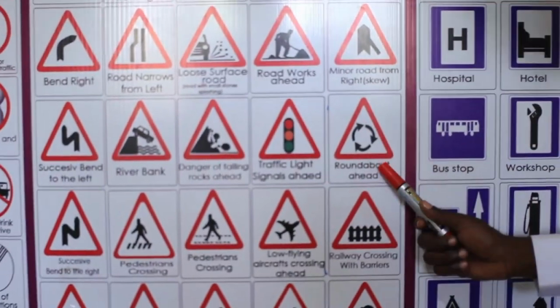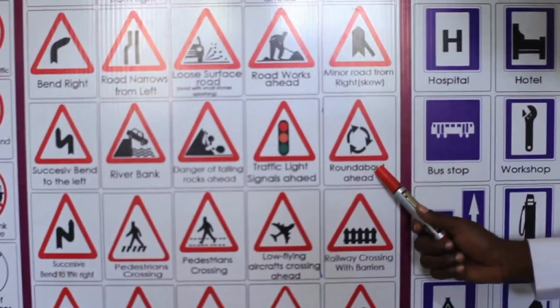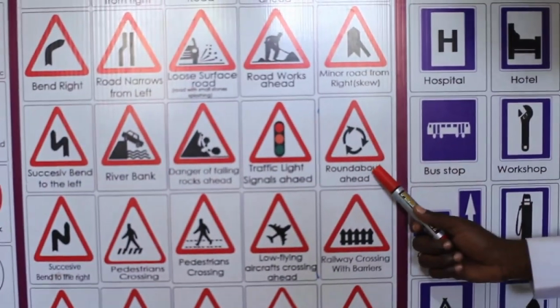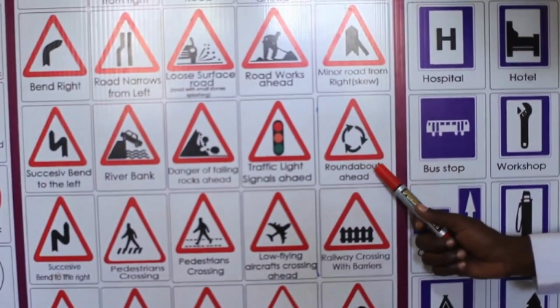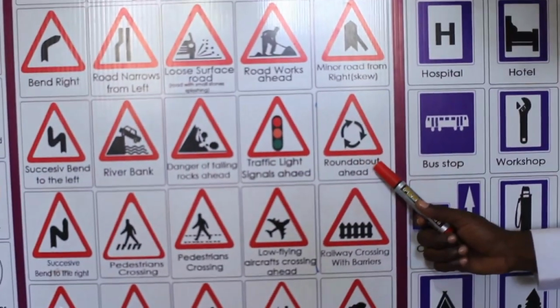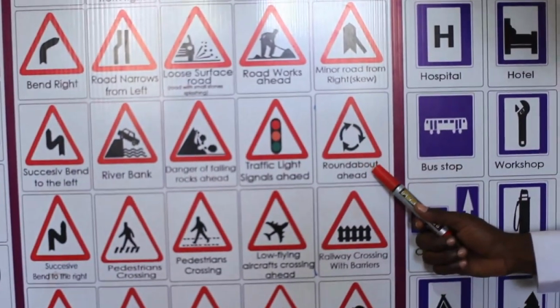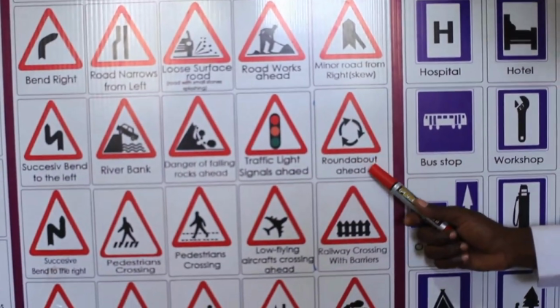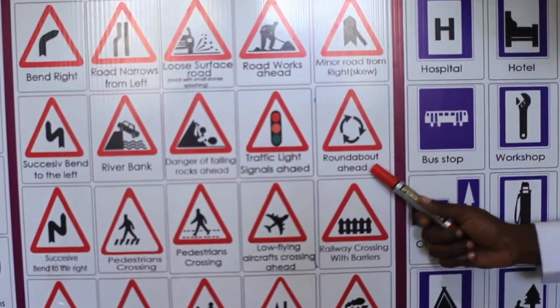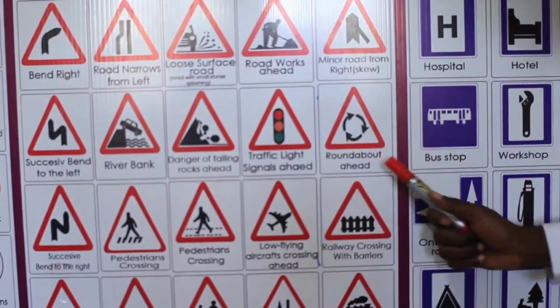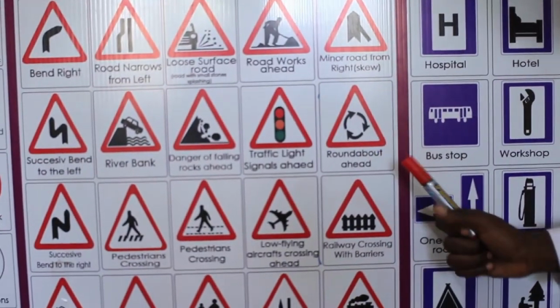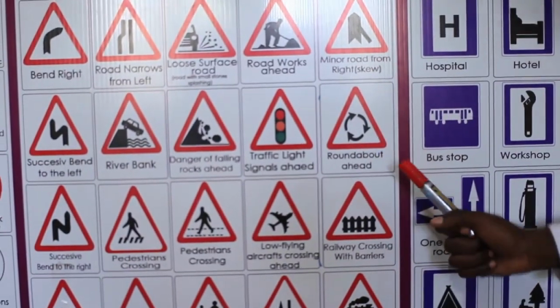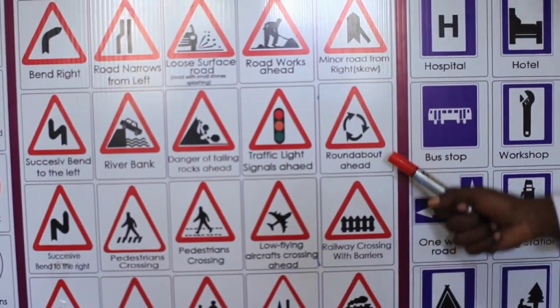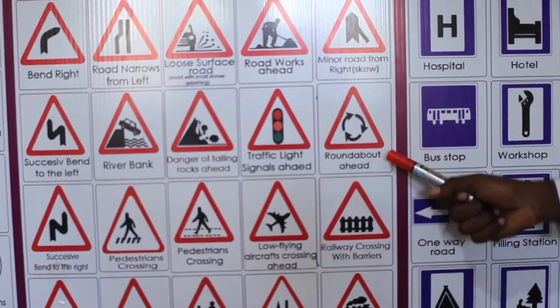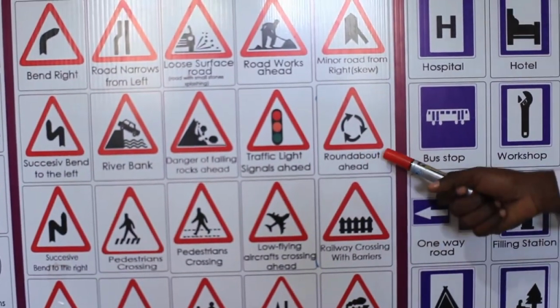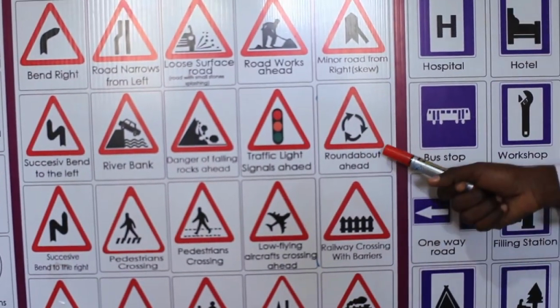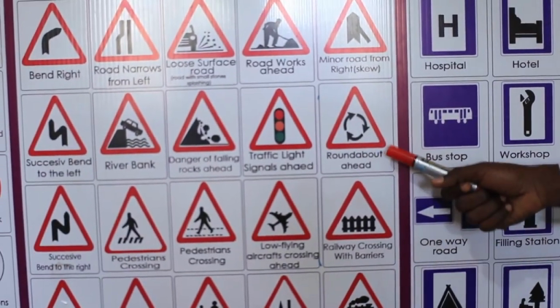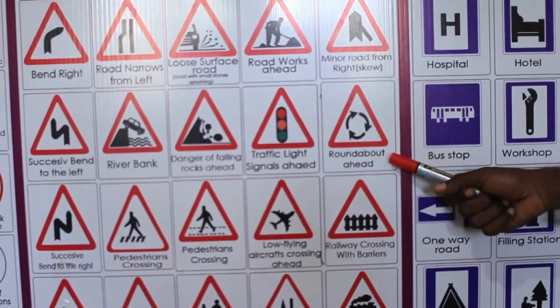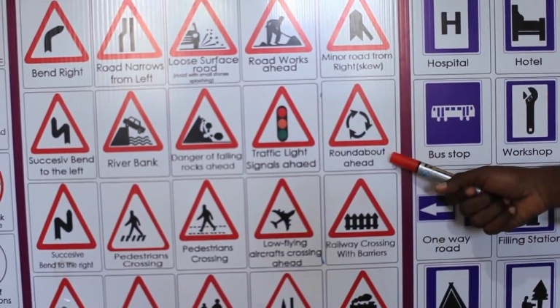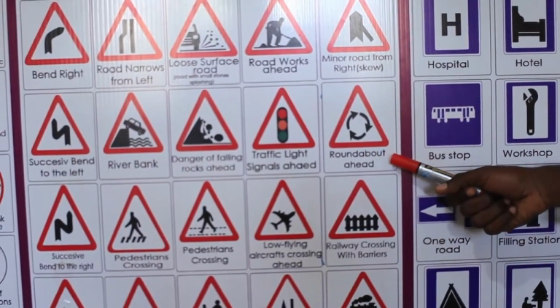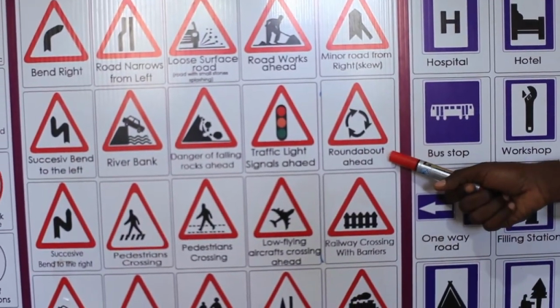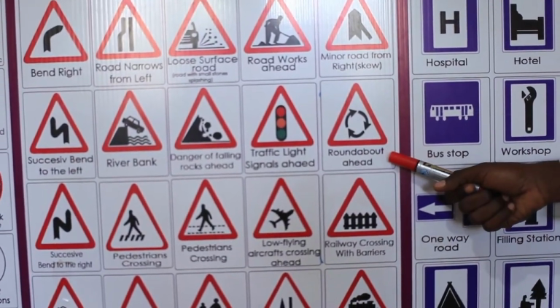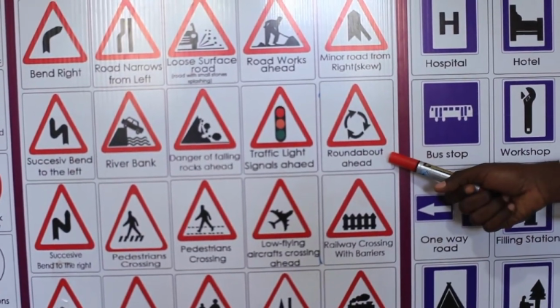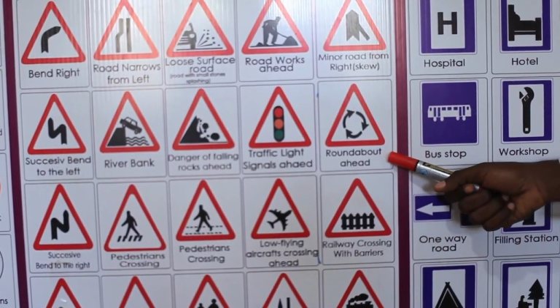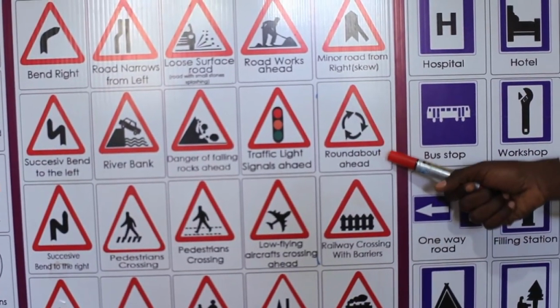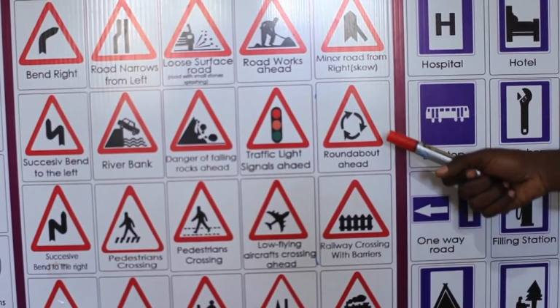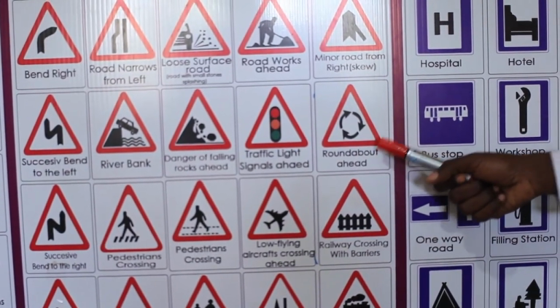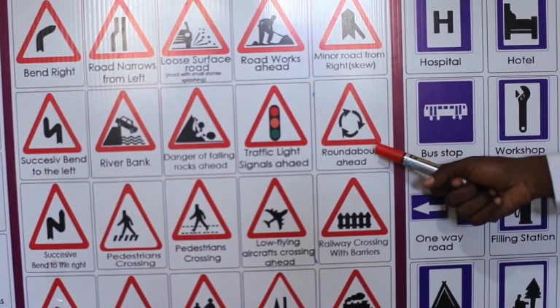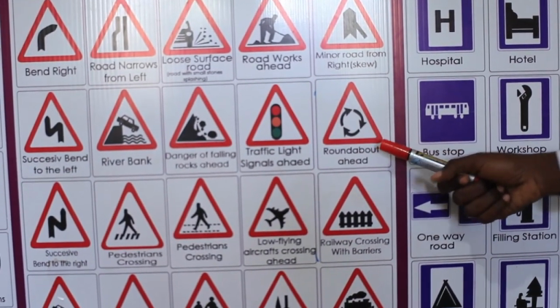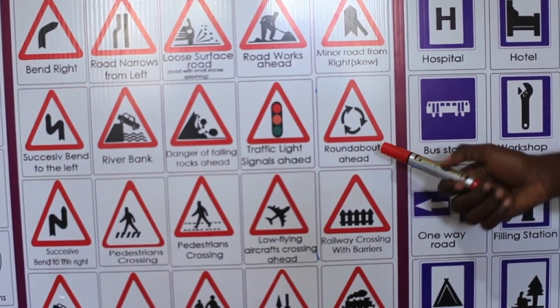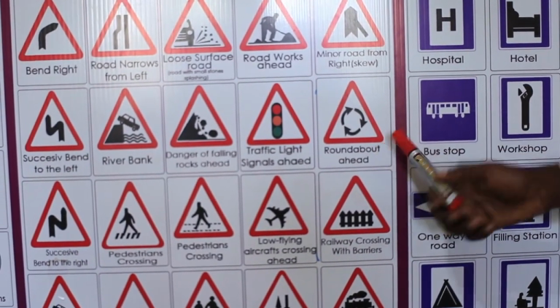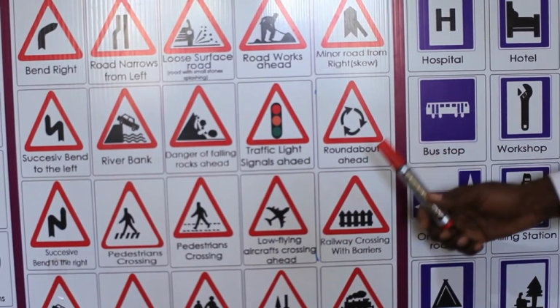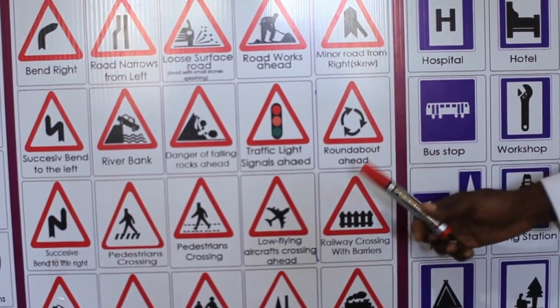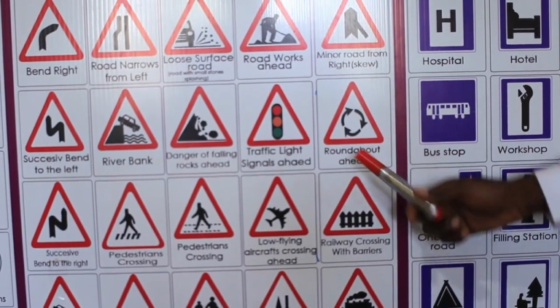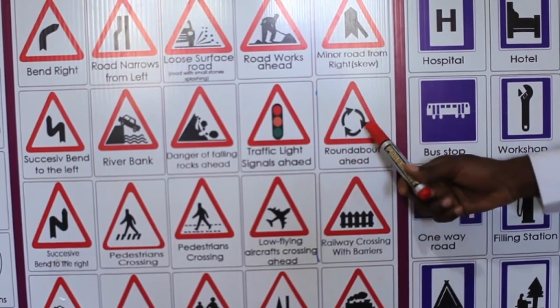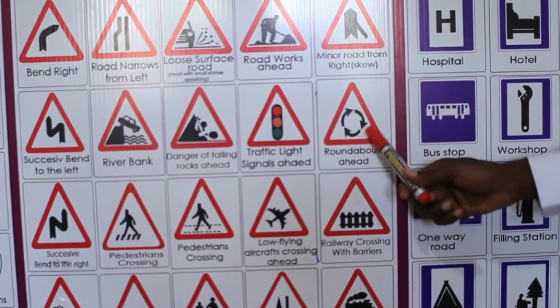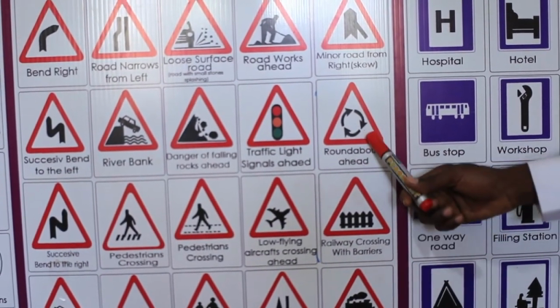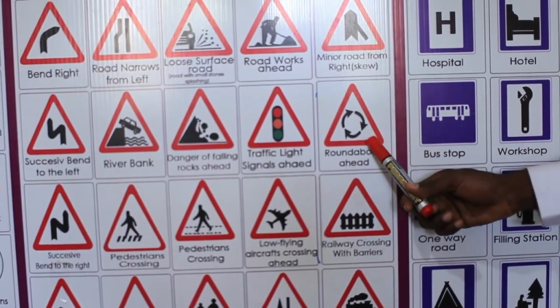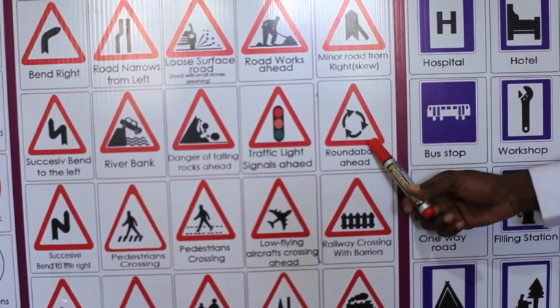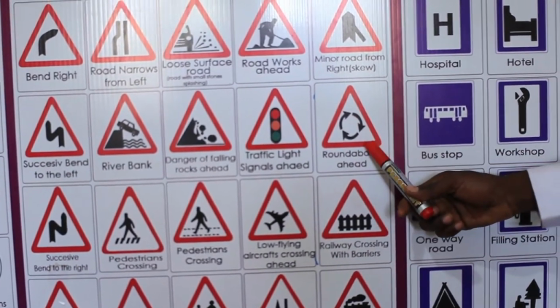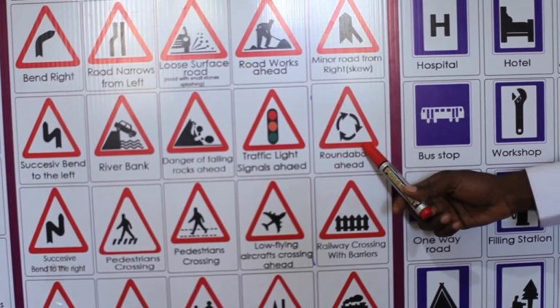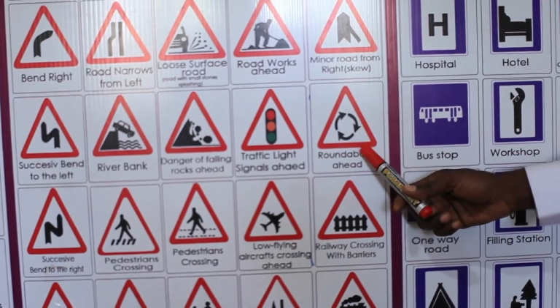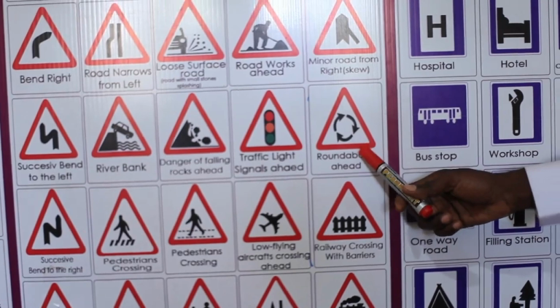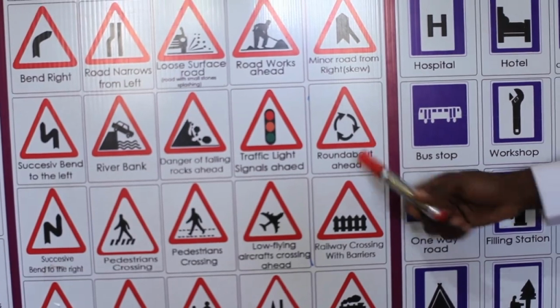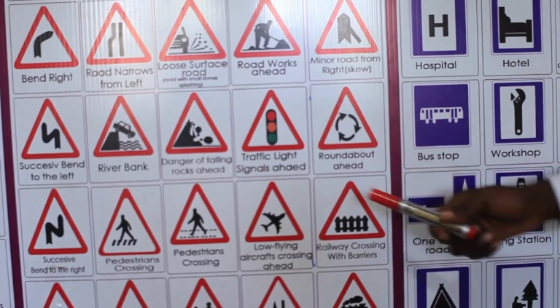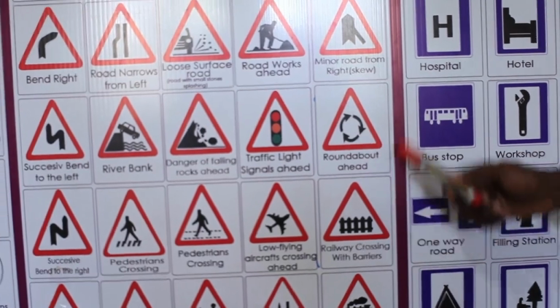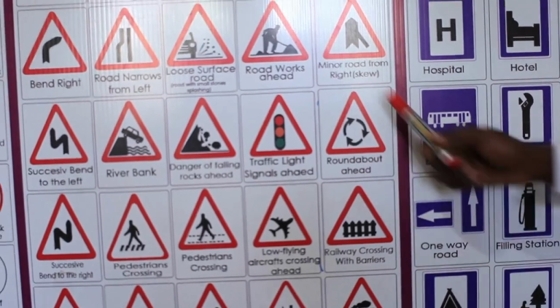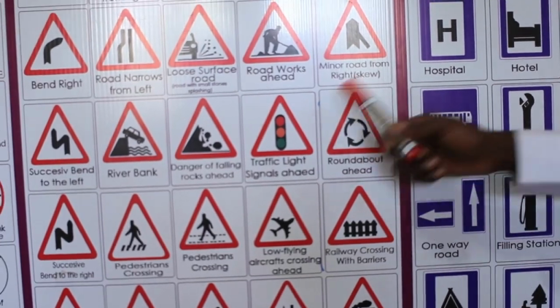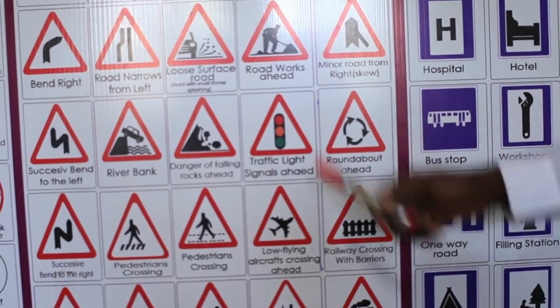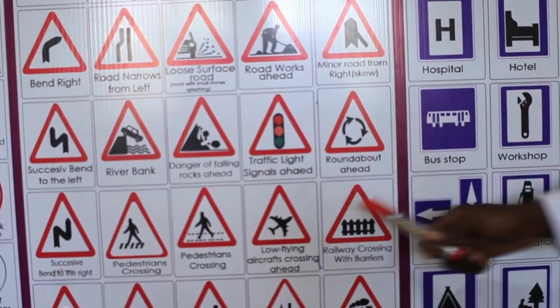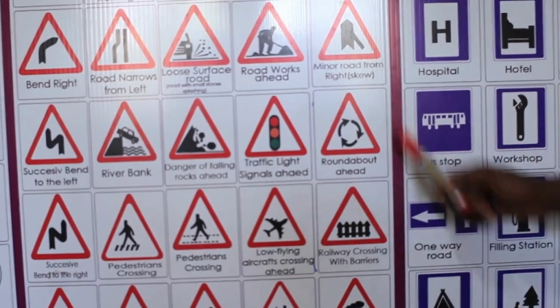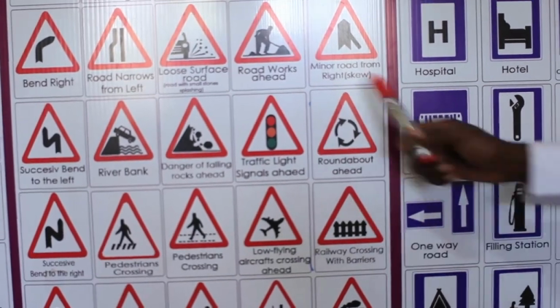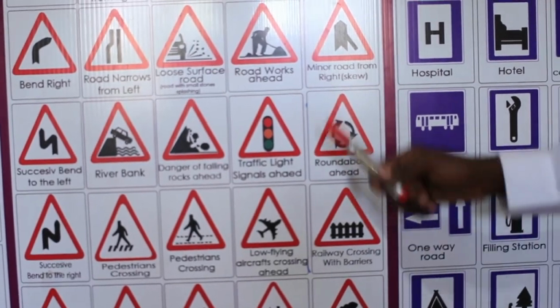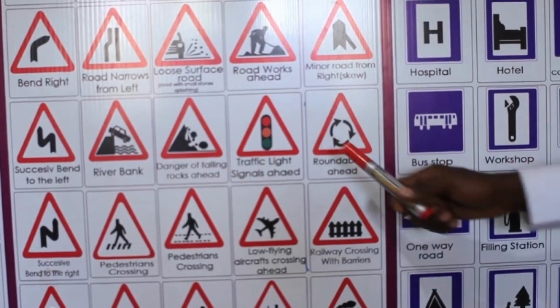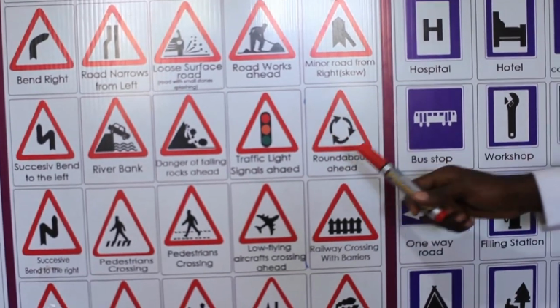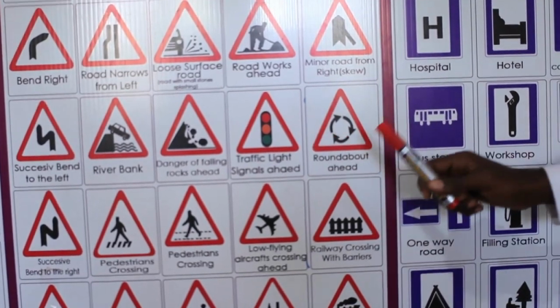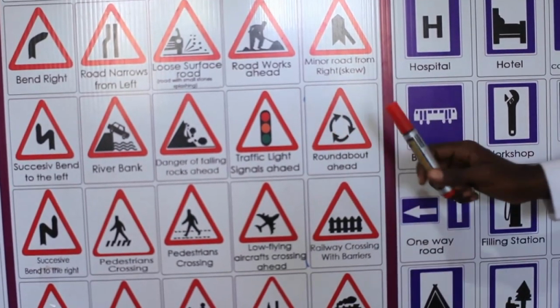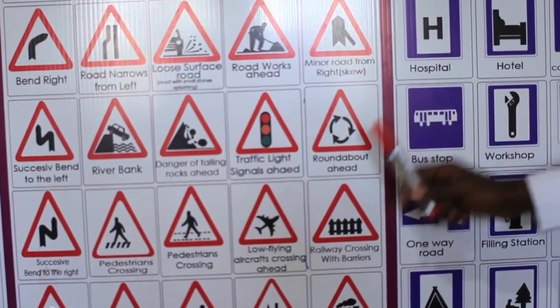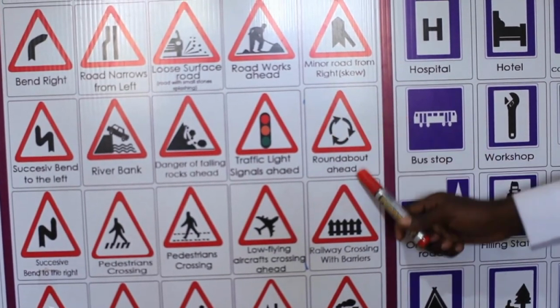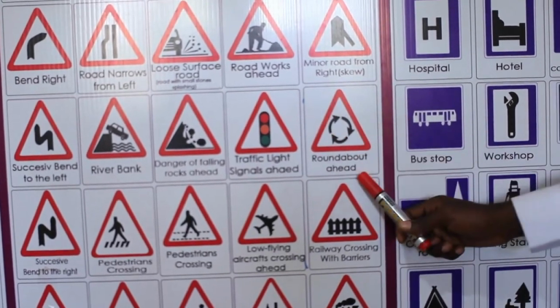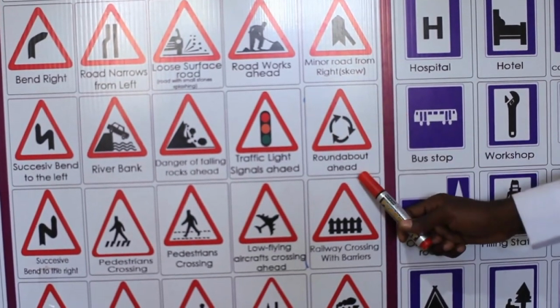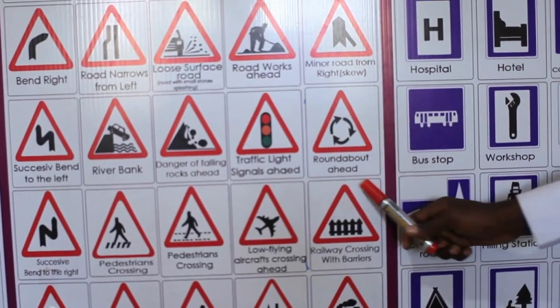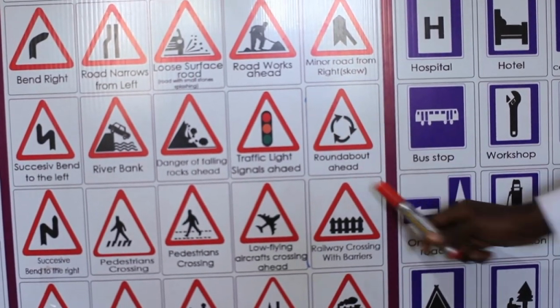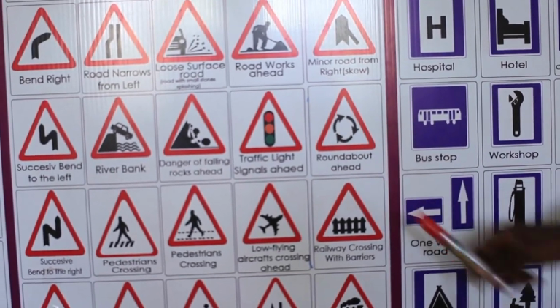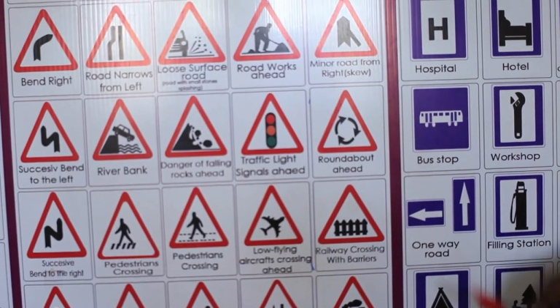Roundabout ahead. You have to determine your lane and where you're going before reaching the roundabout. There is an intersection, so slow down.